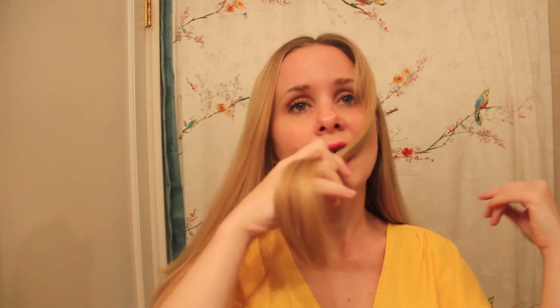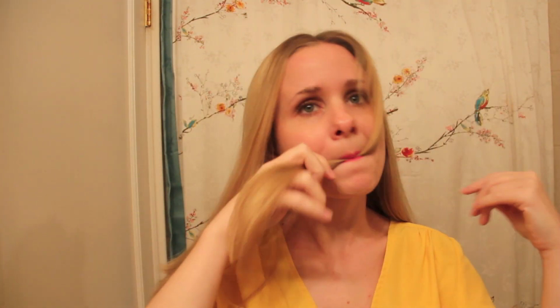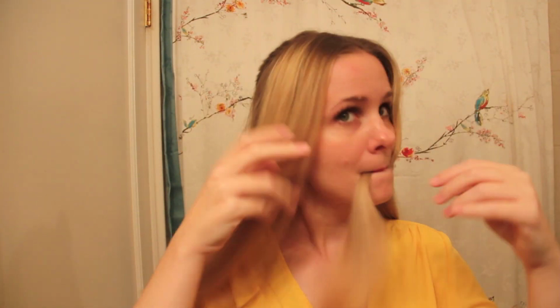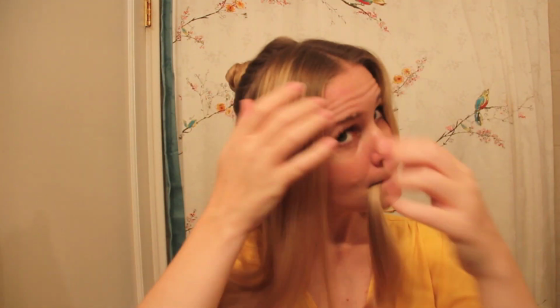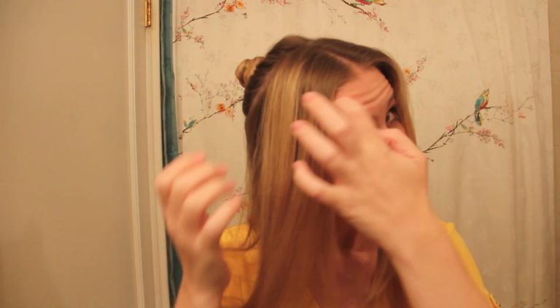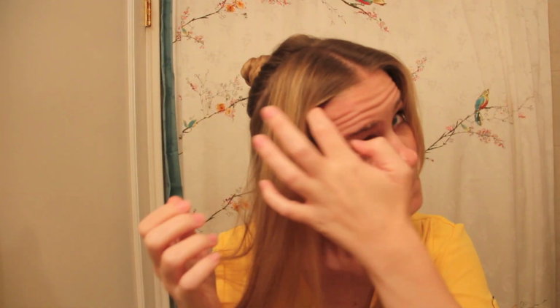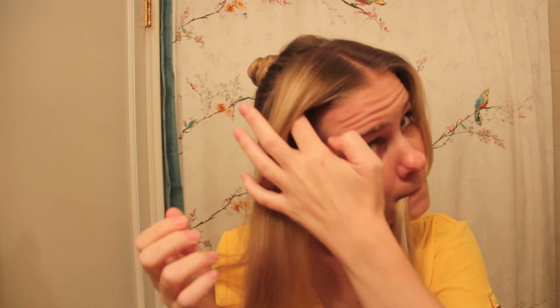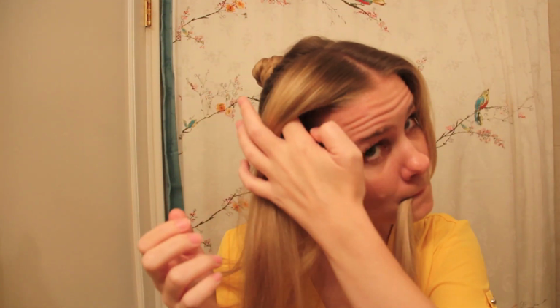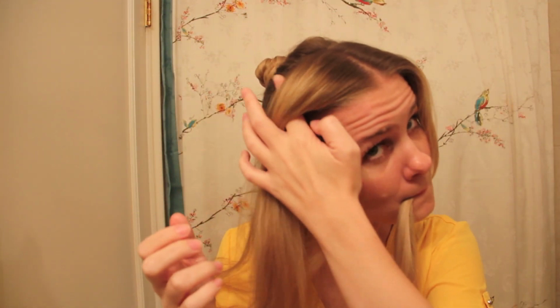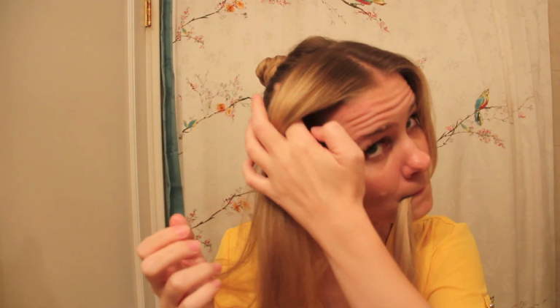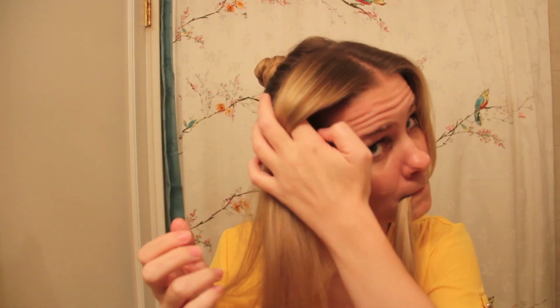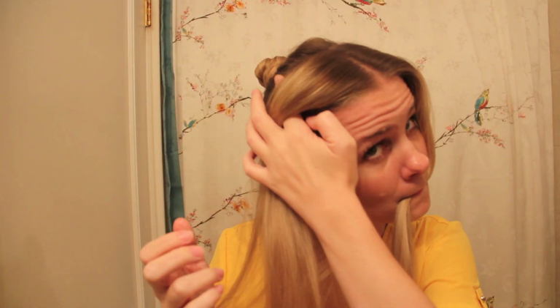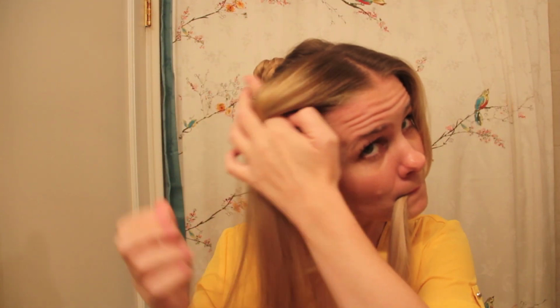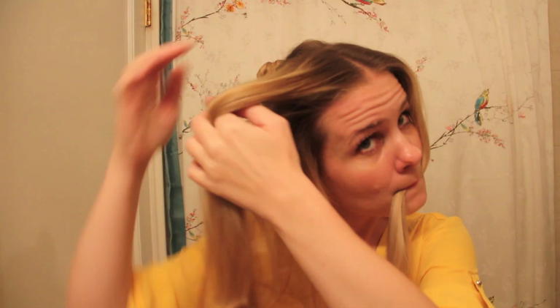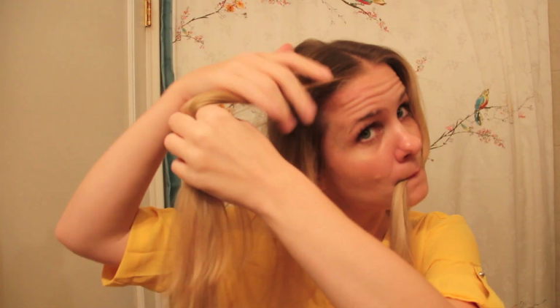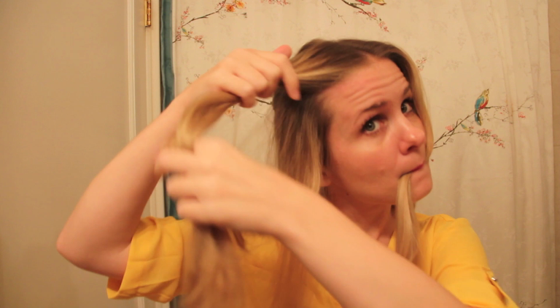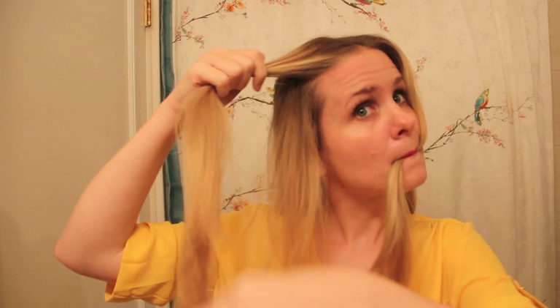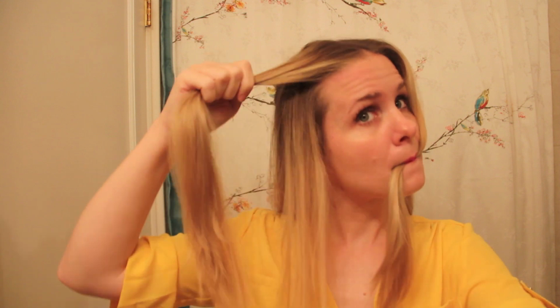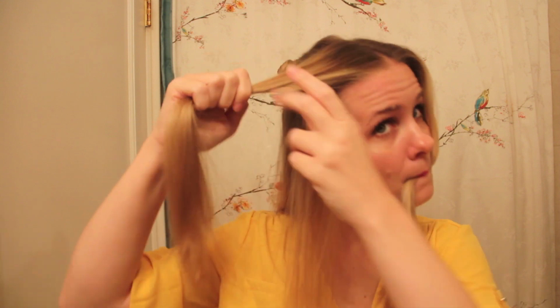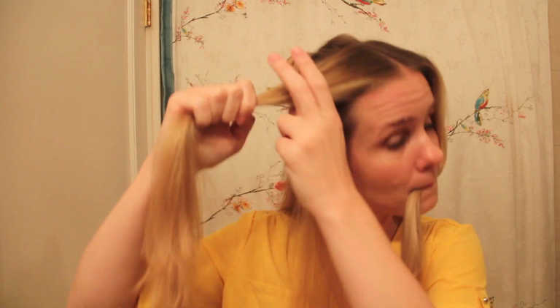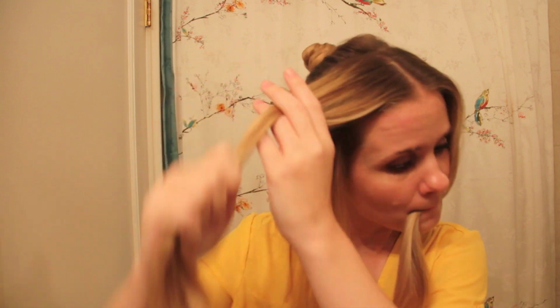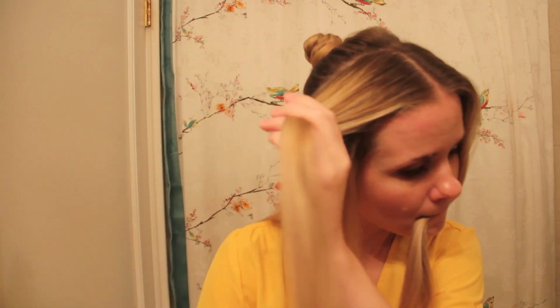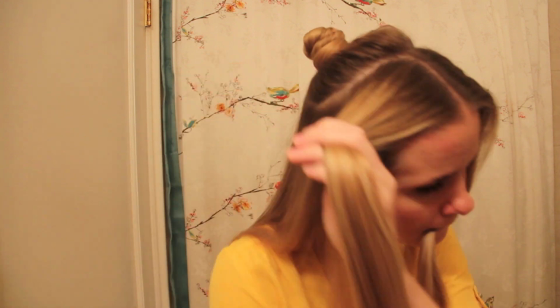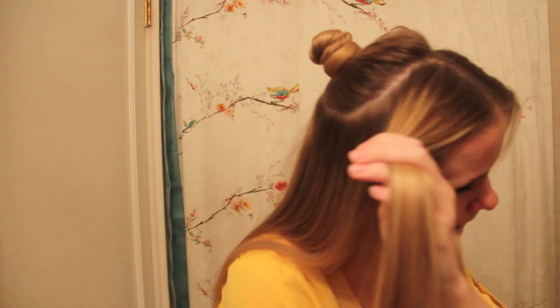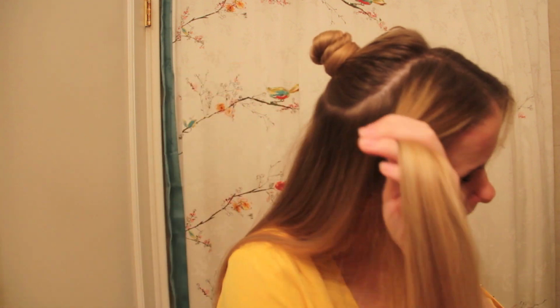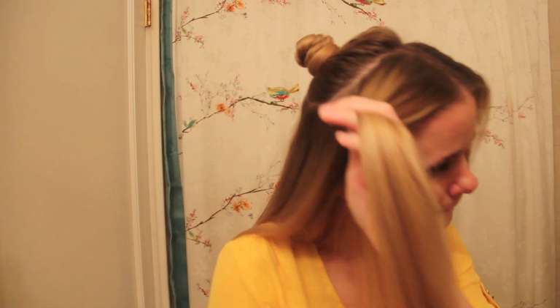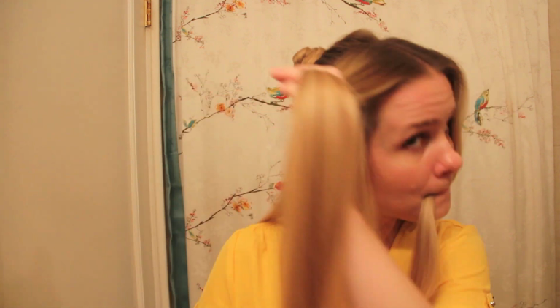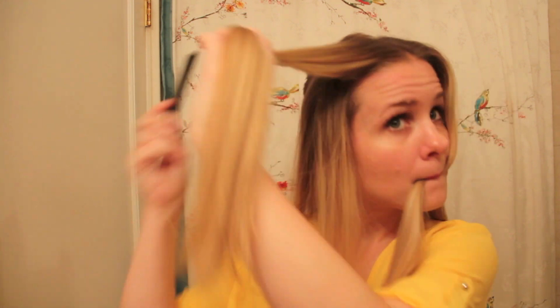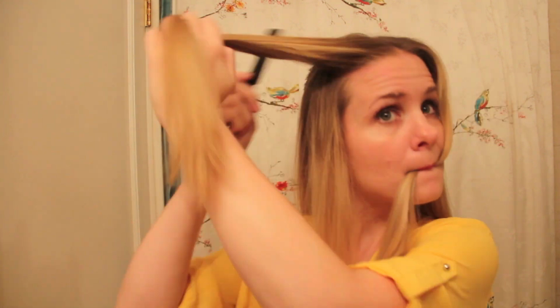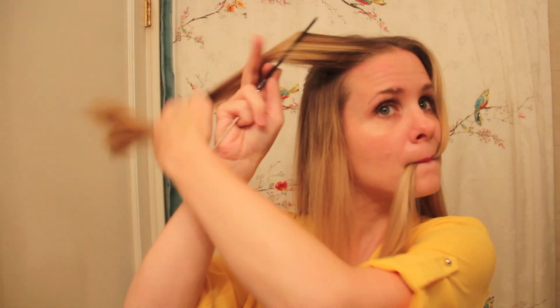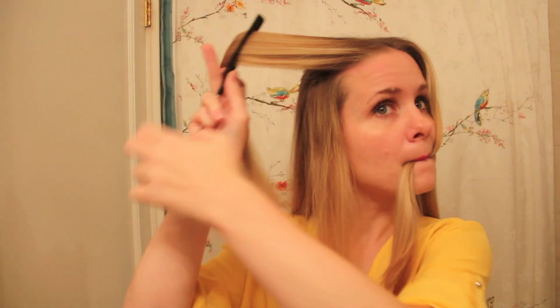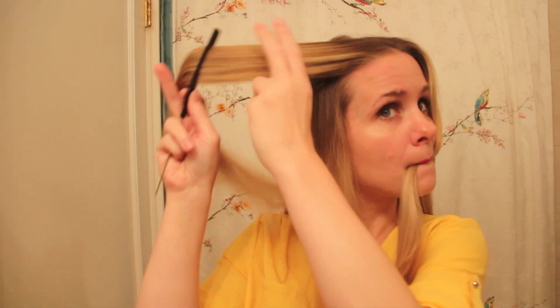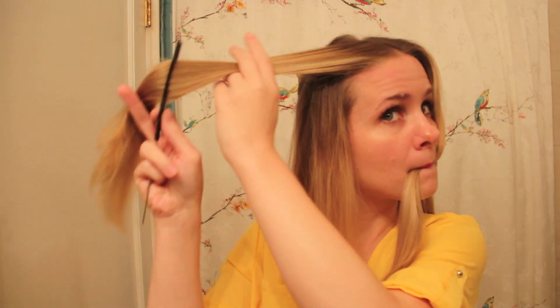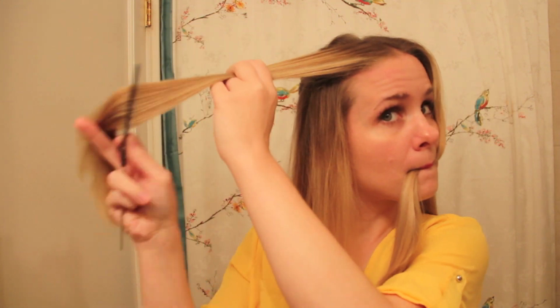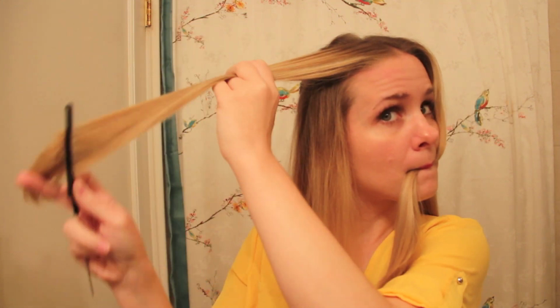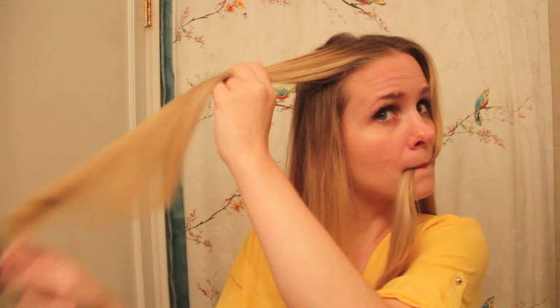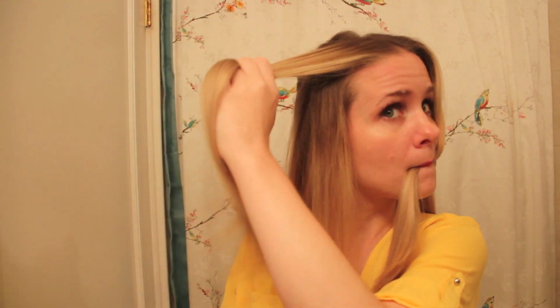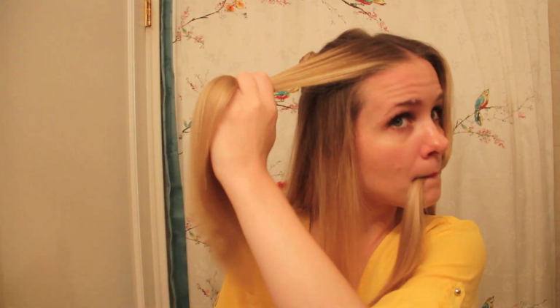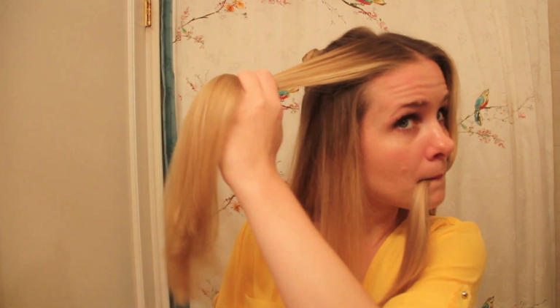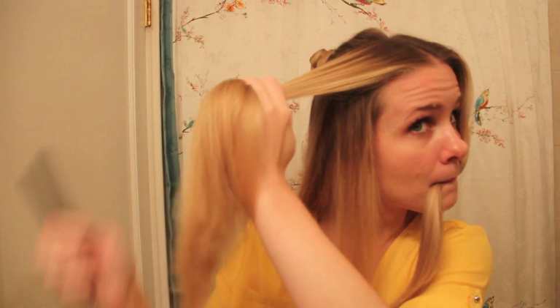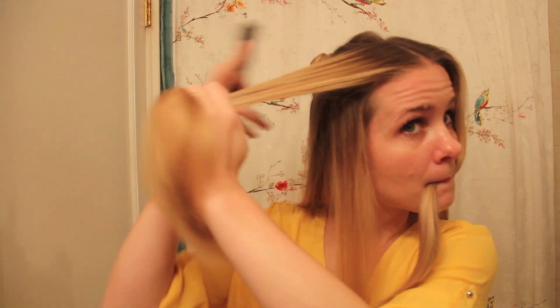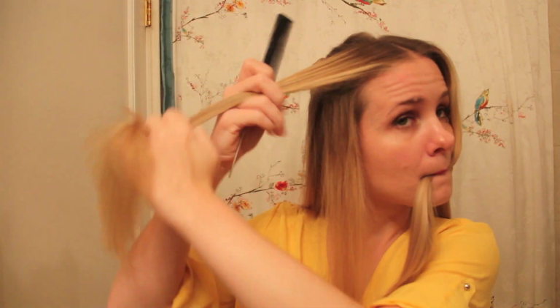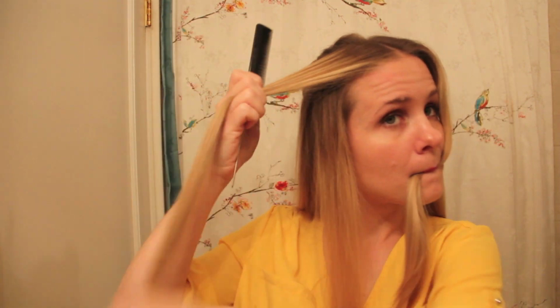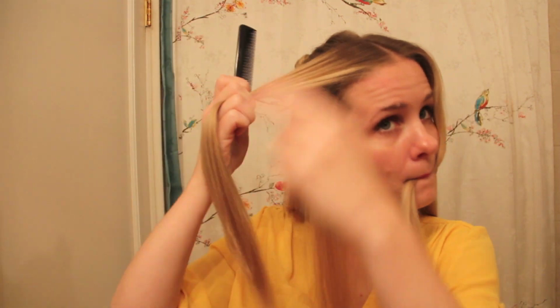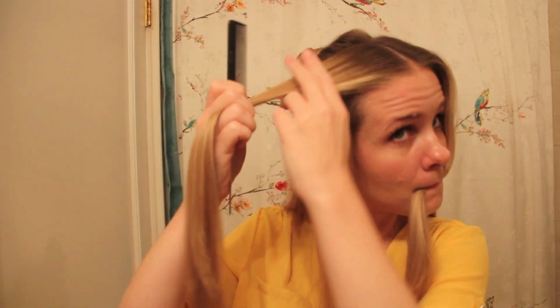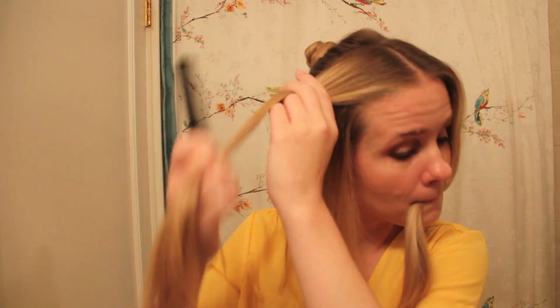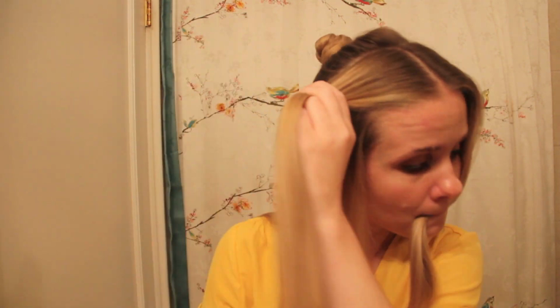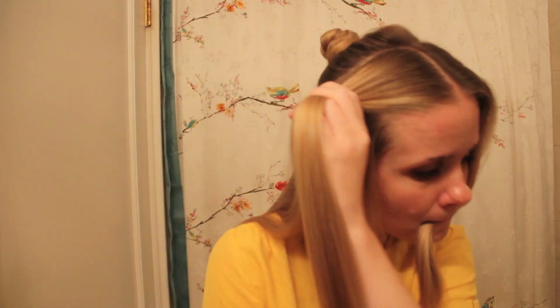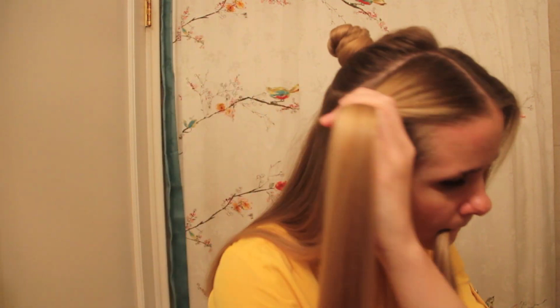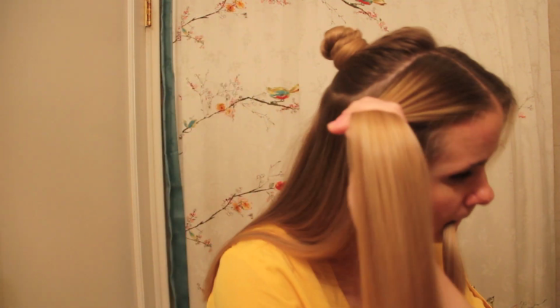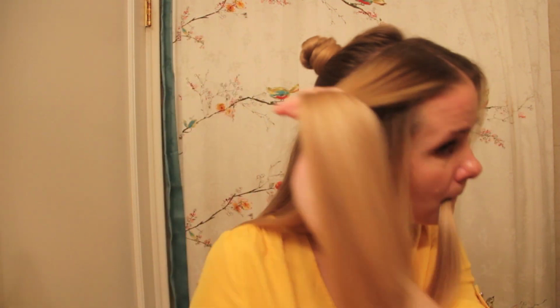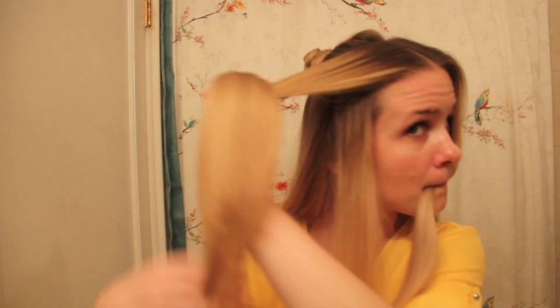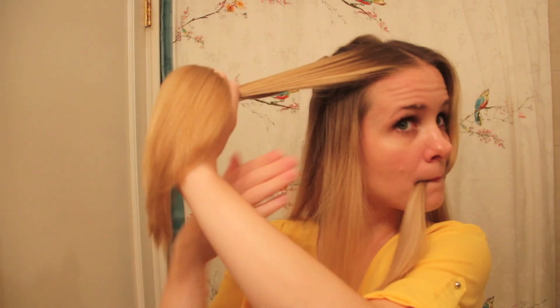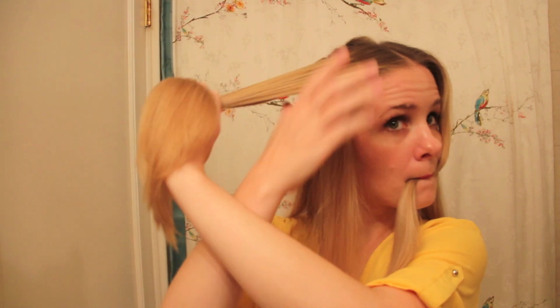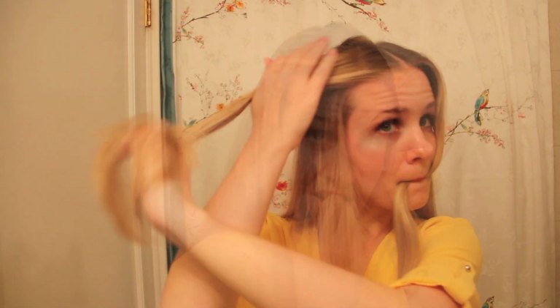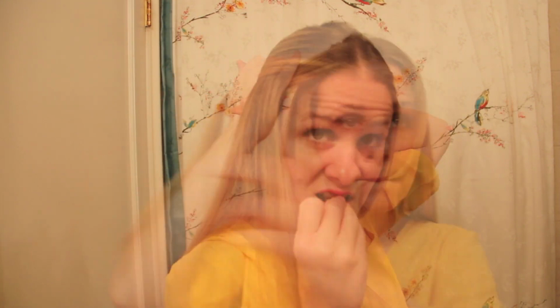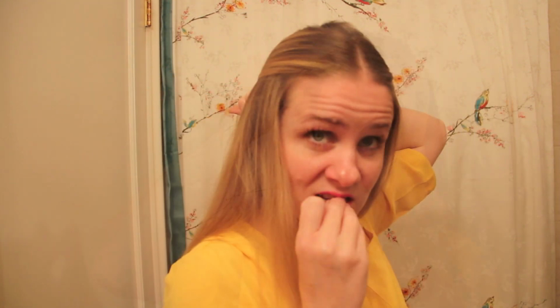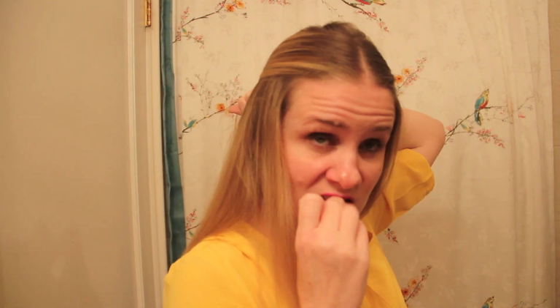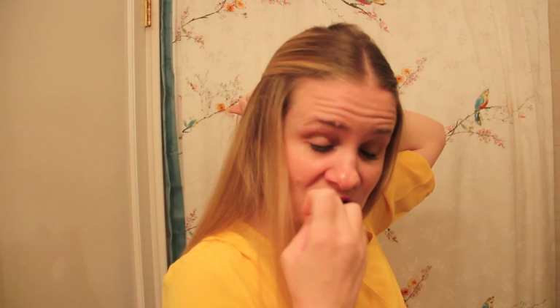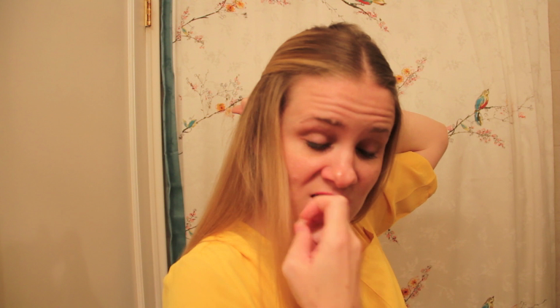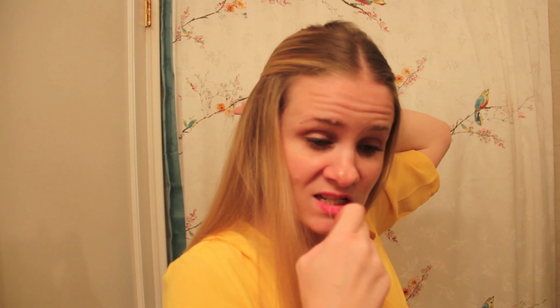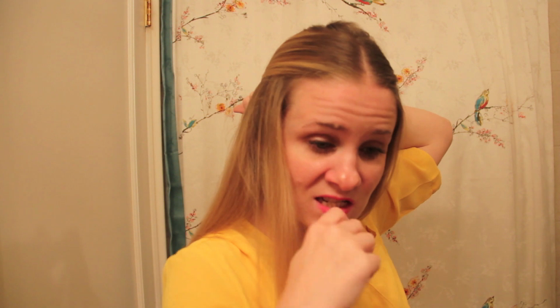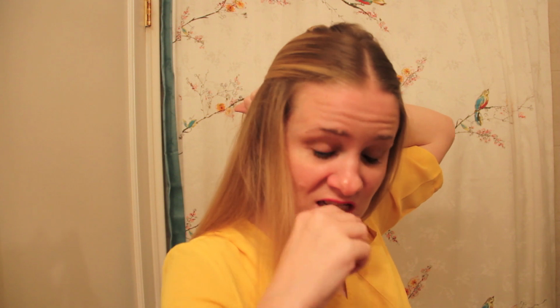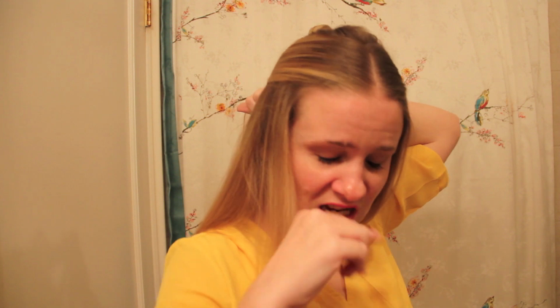Next I separated two small pieces of hair on either side of my face and tied them together at the back of my head underneath the separated crown section.